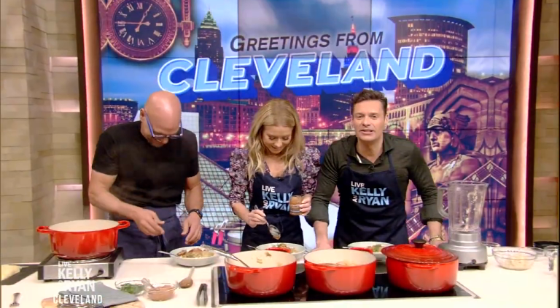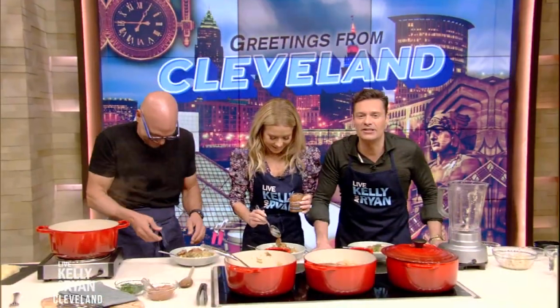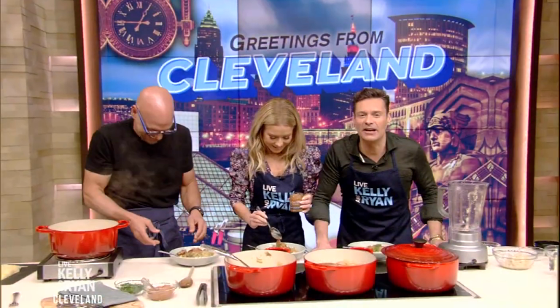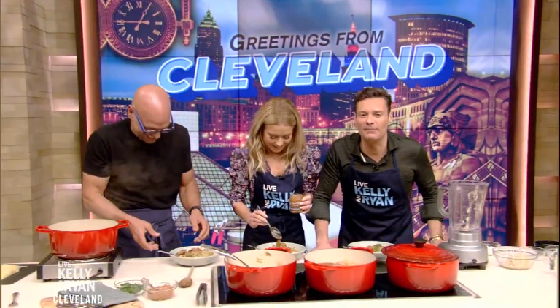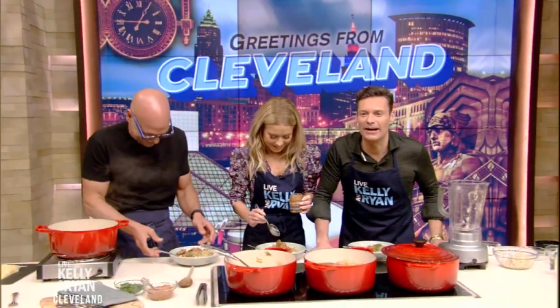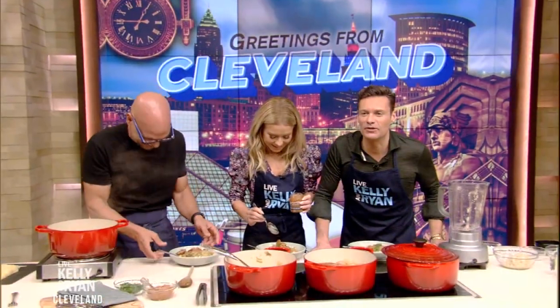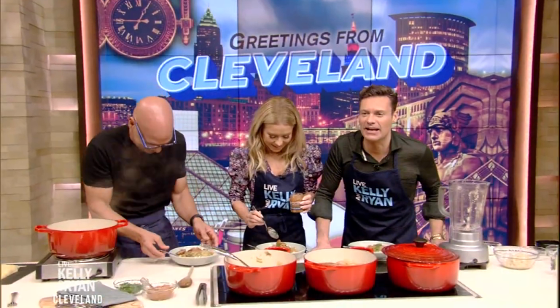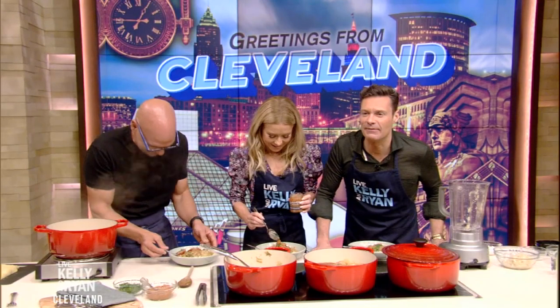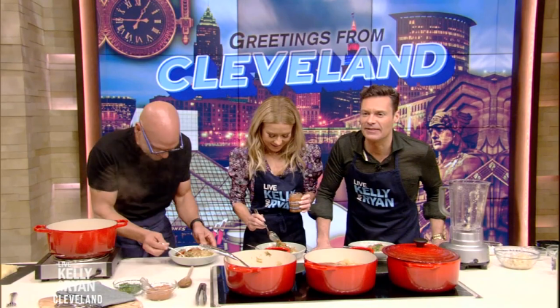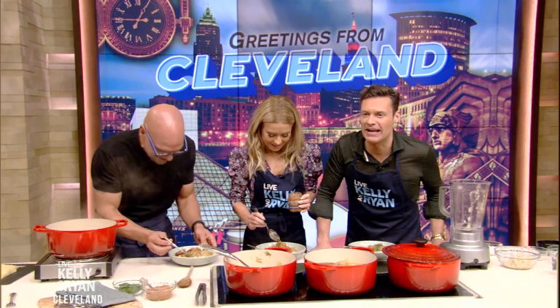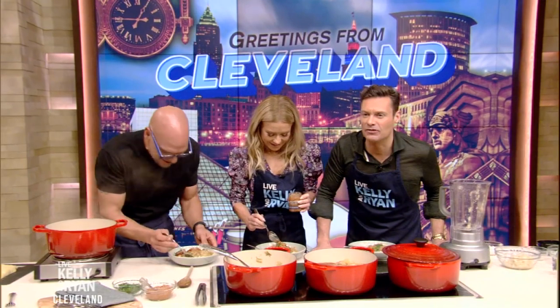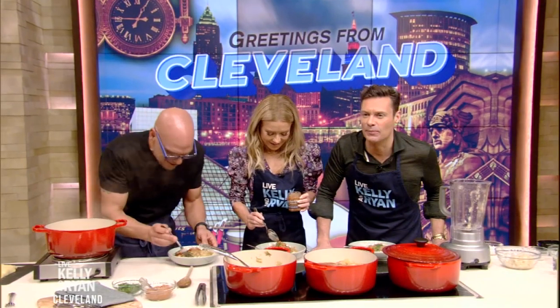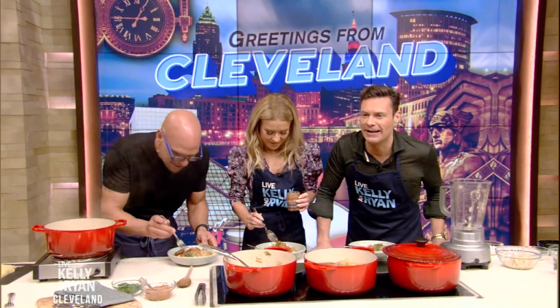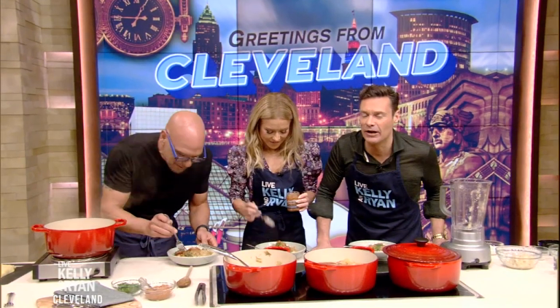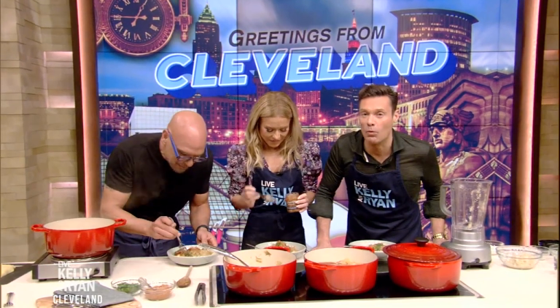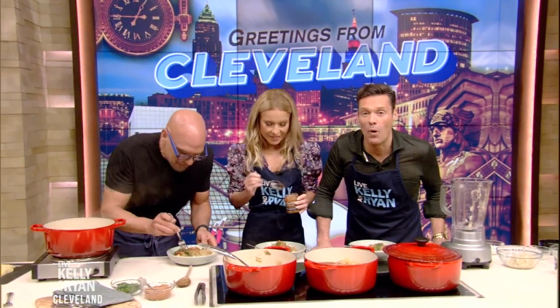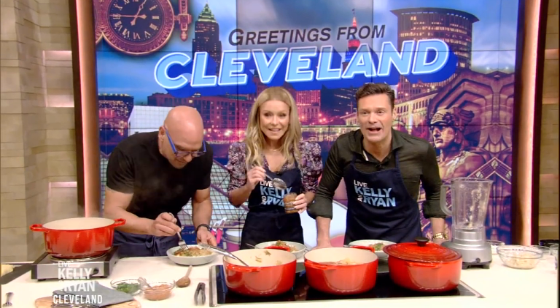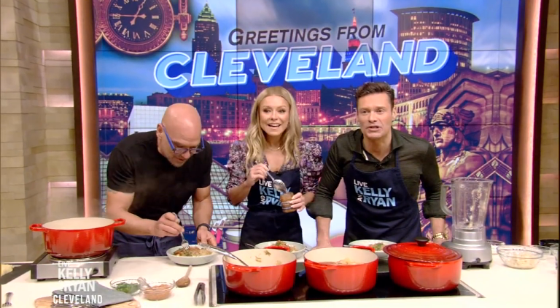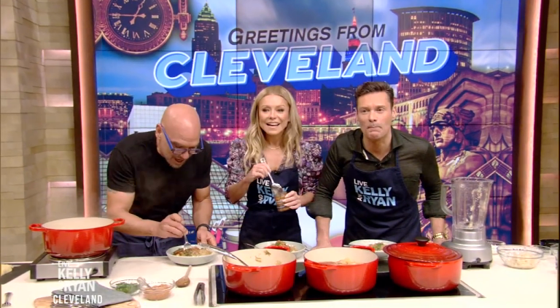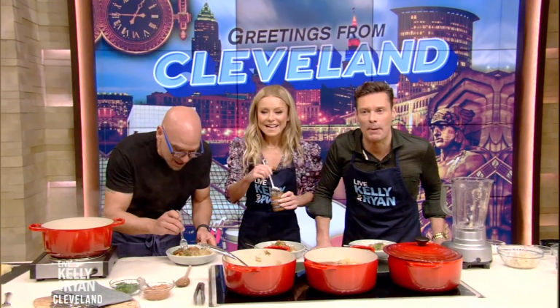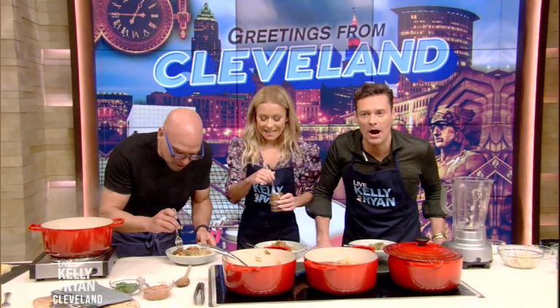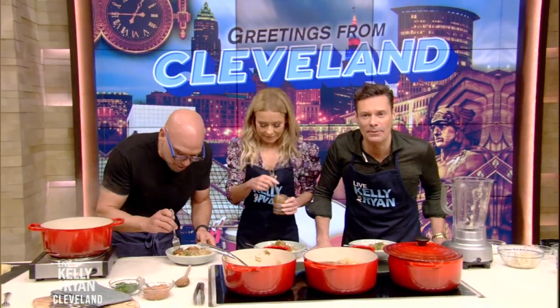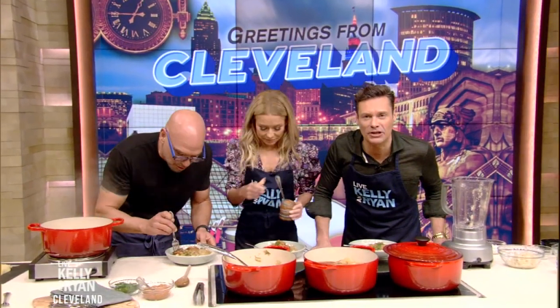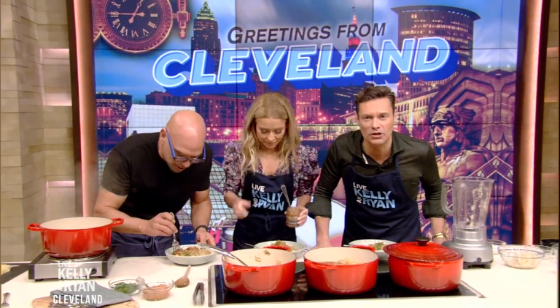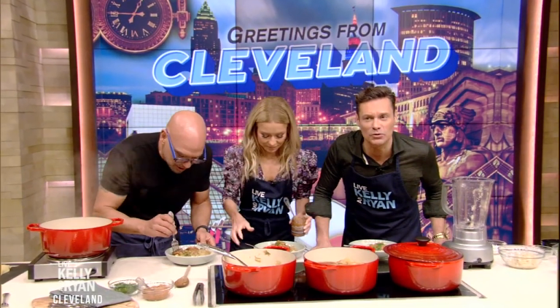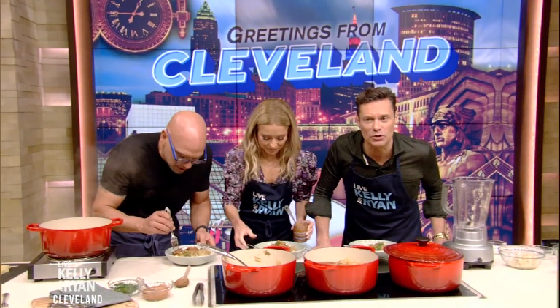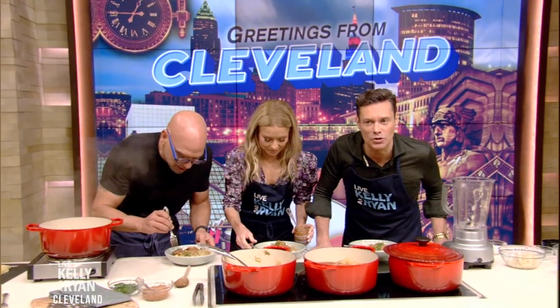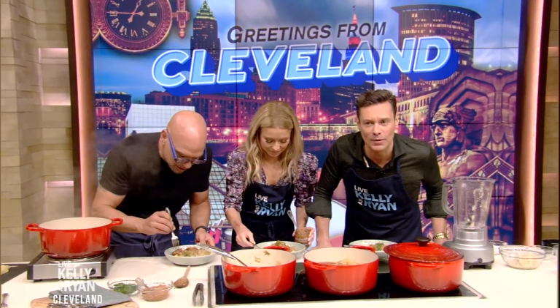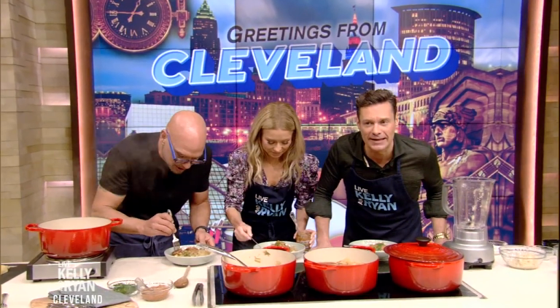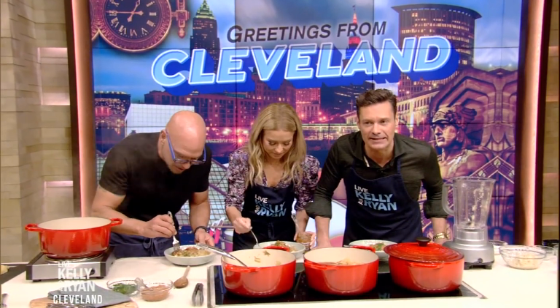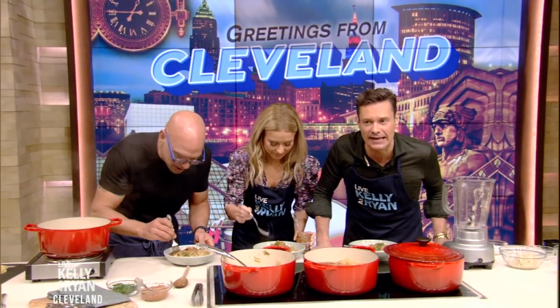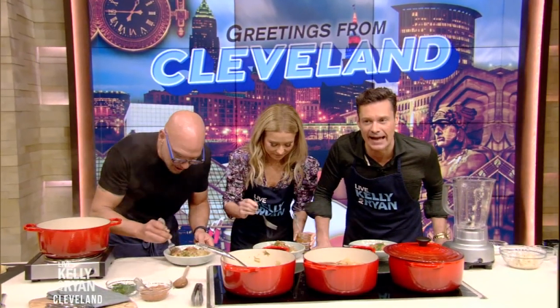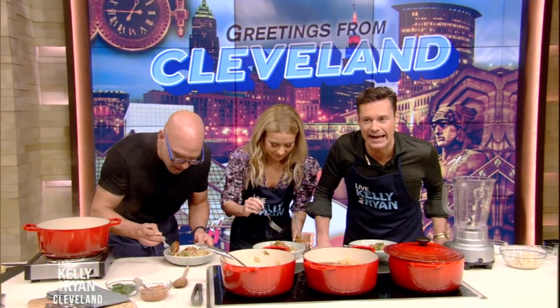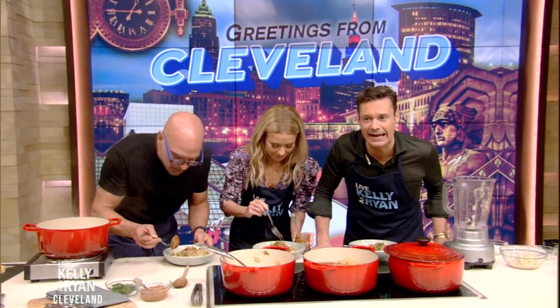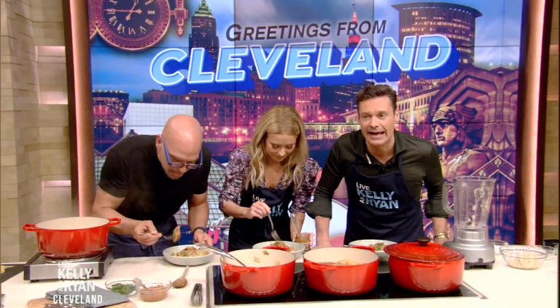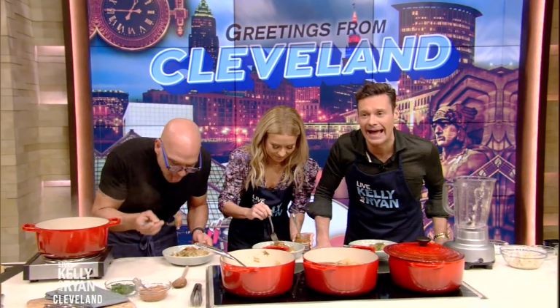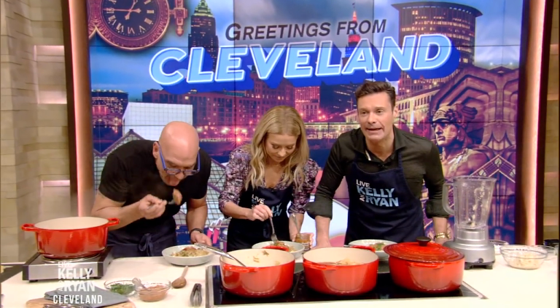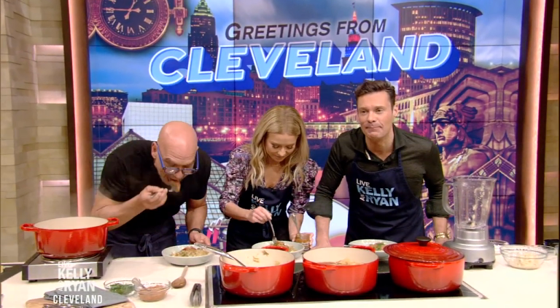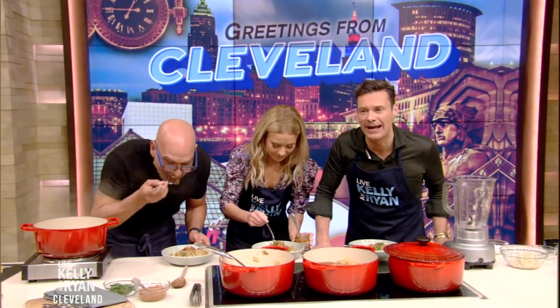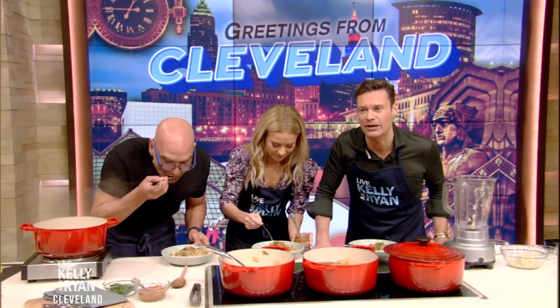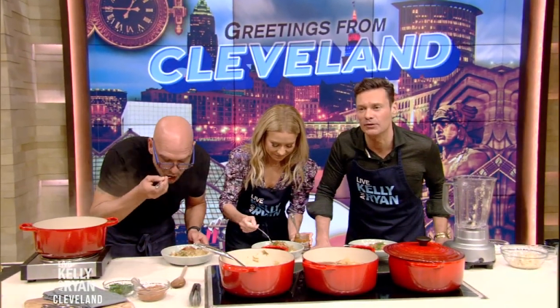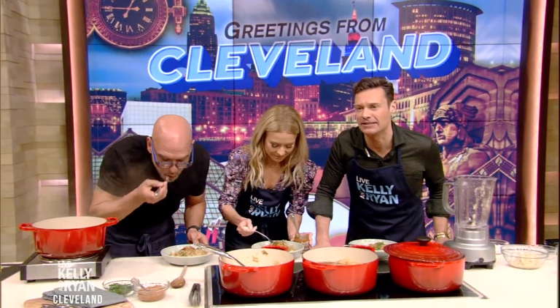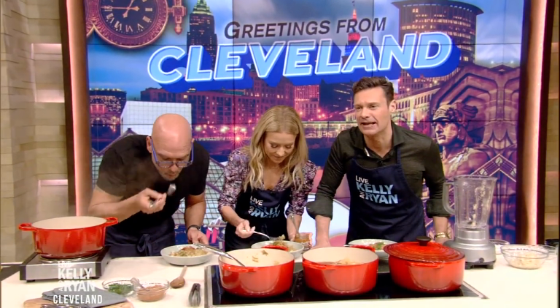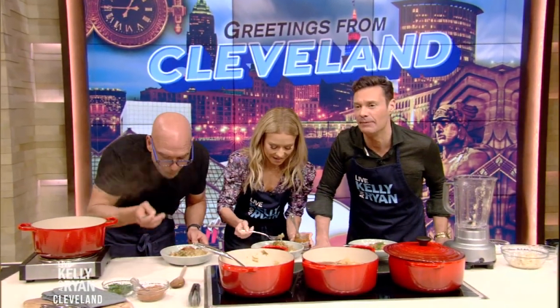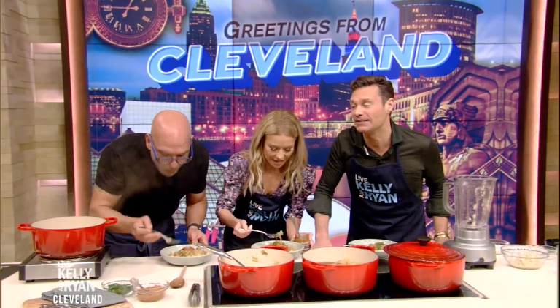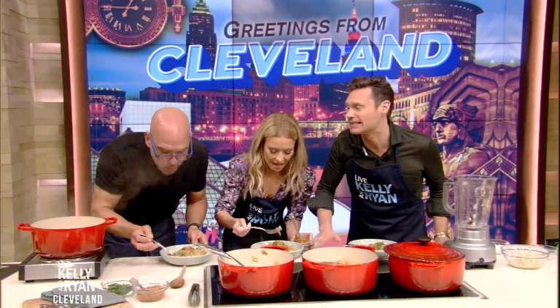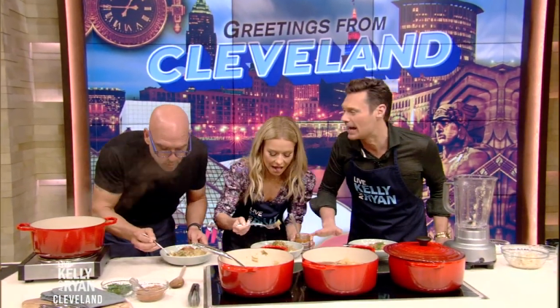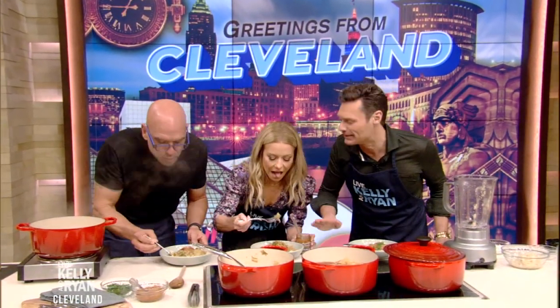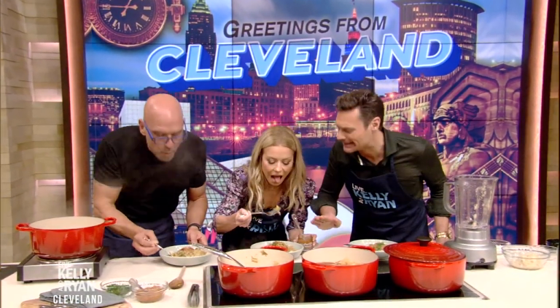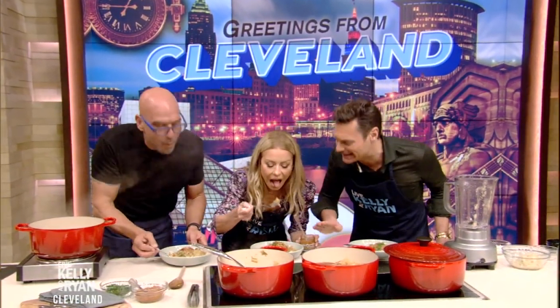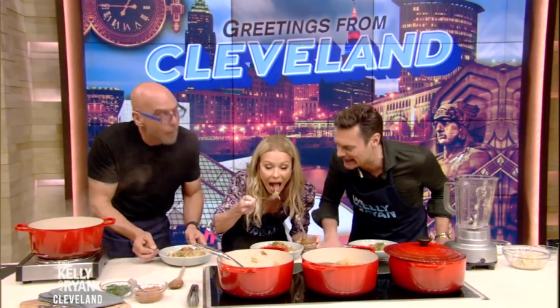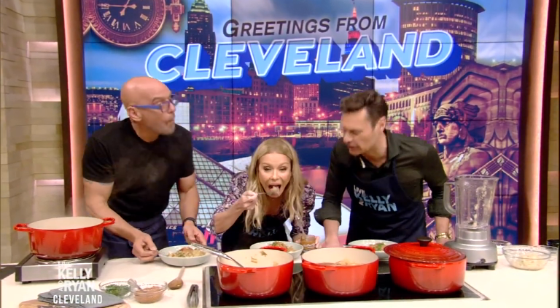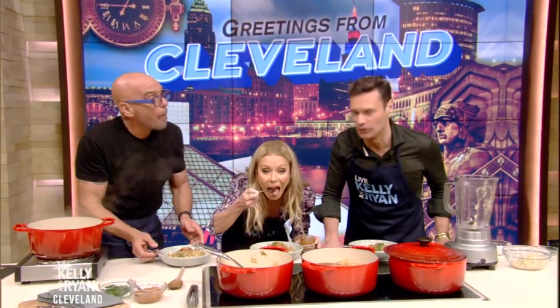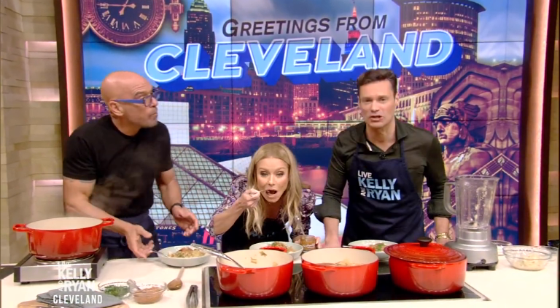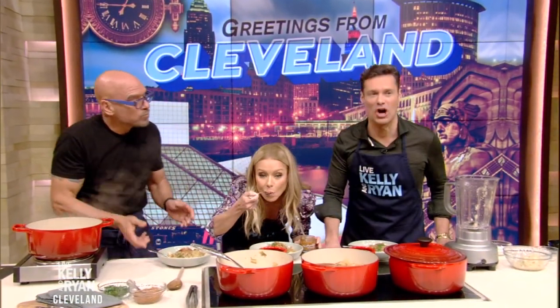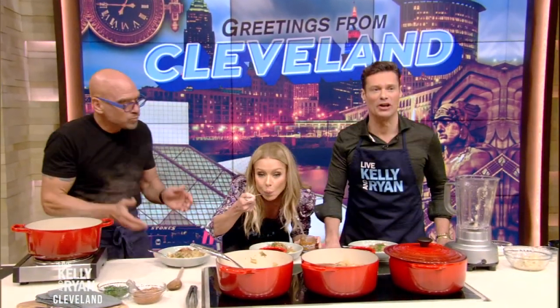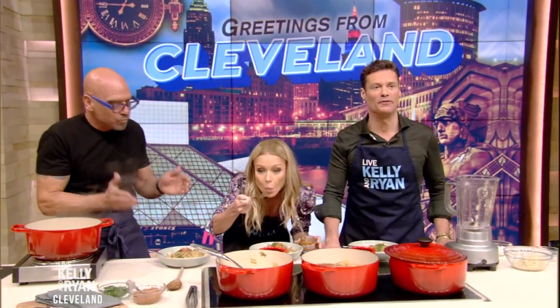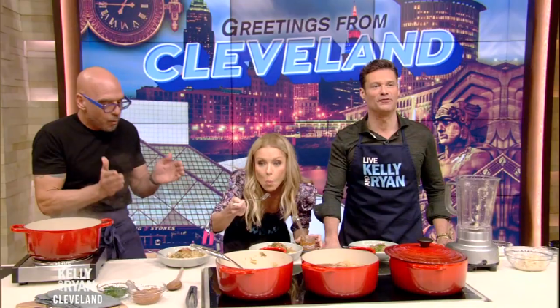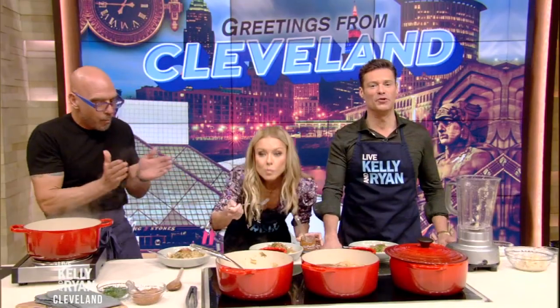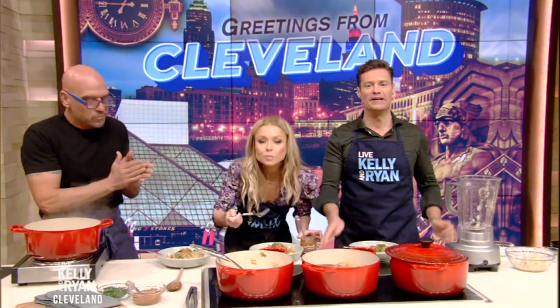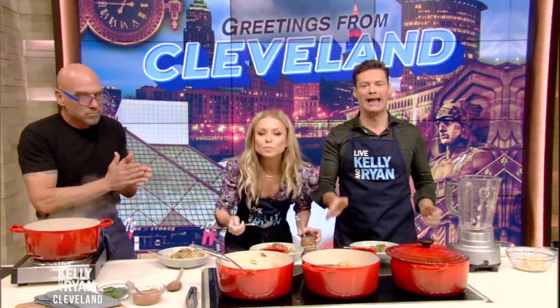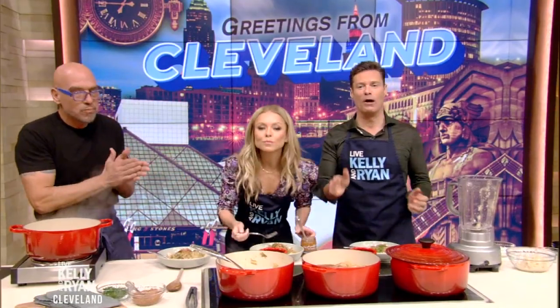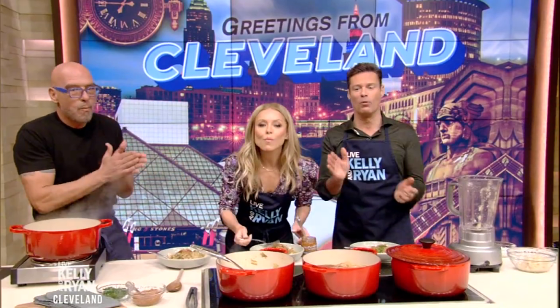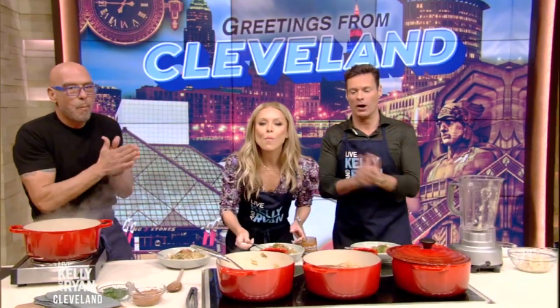Chef Michael Symon, thanks for being here. Watch Barbecue USA and Michael Symon's Dinners on the Food Network.